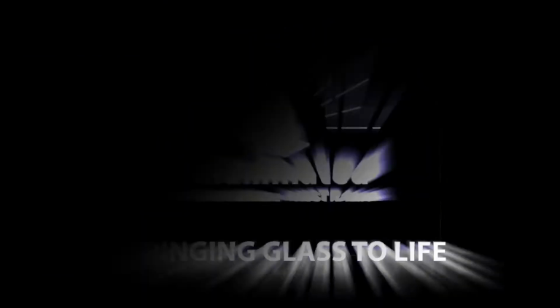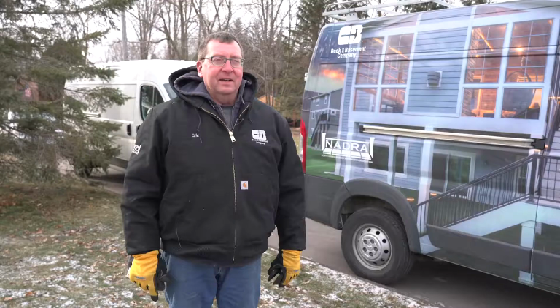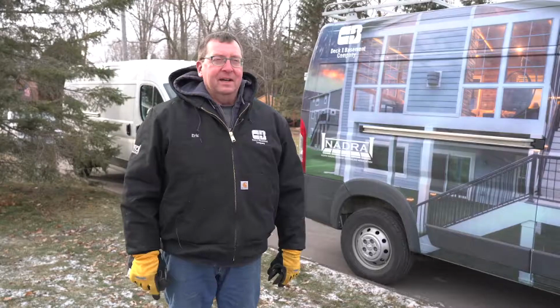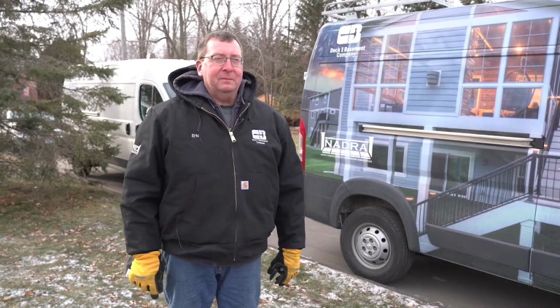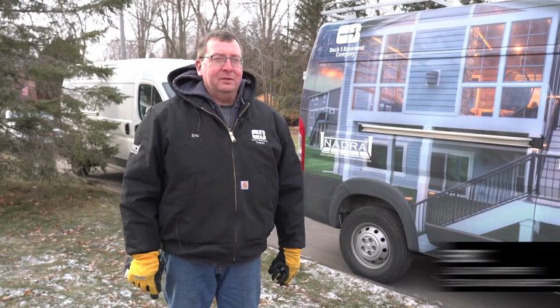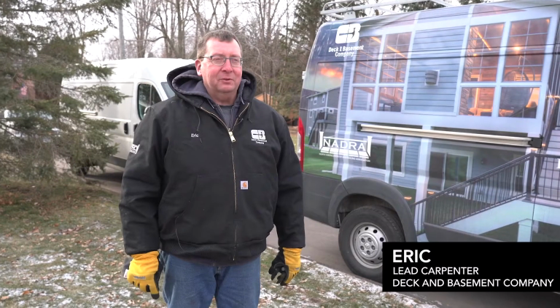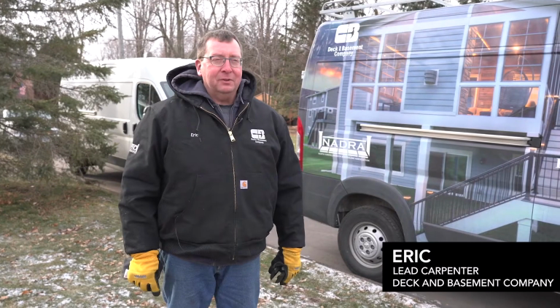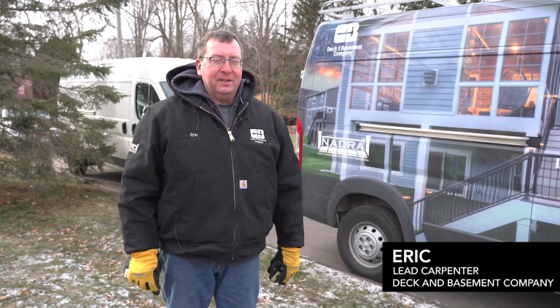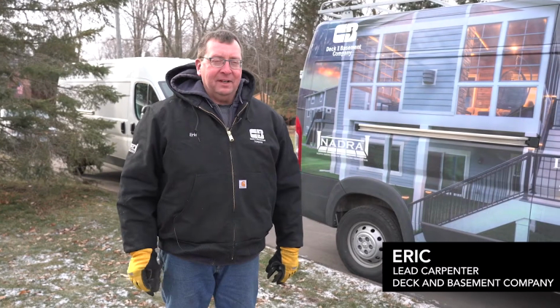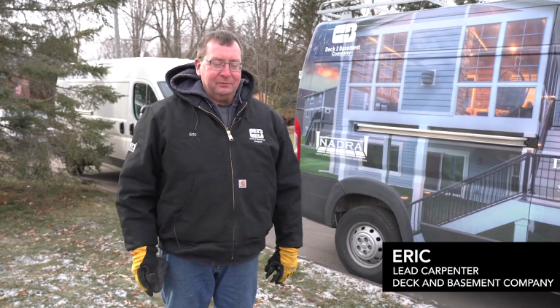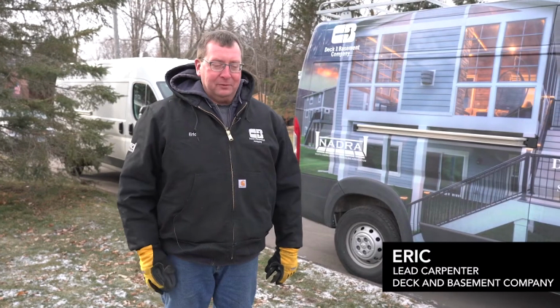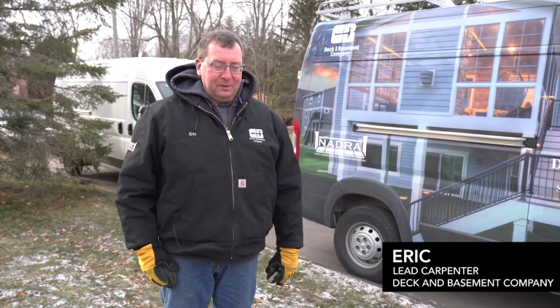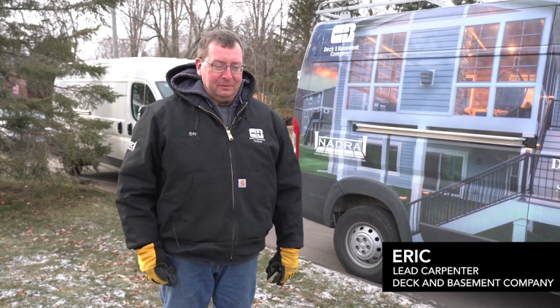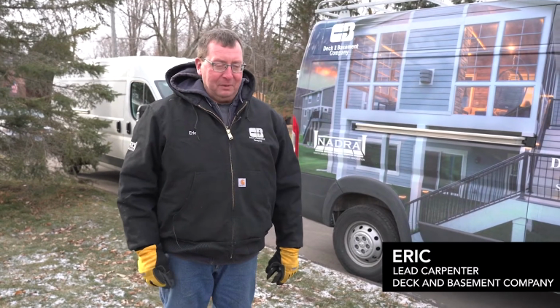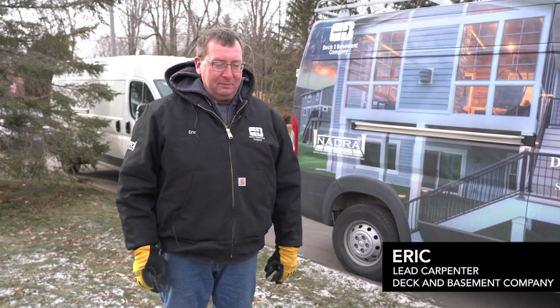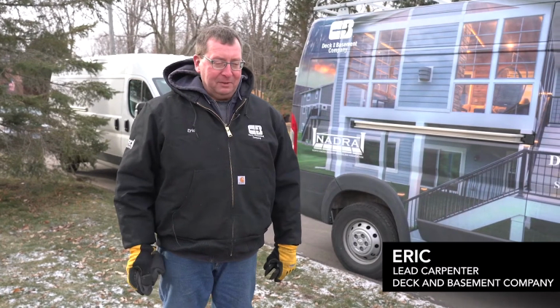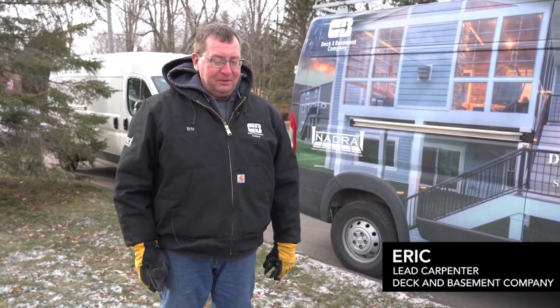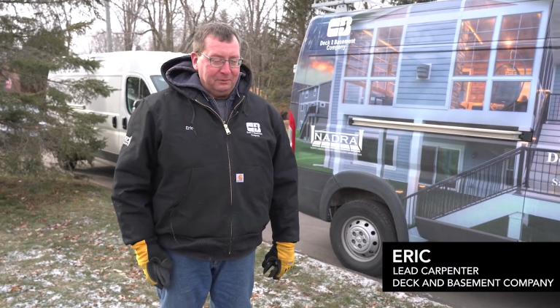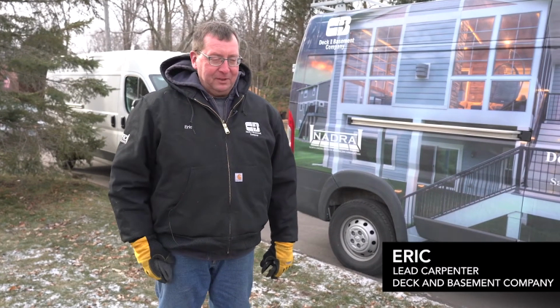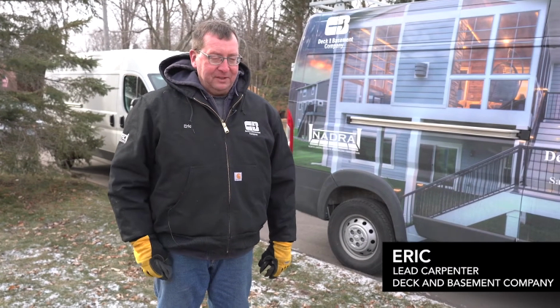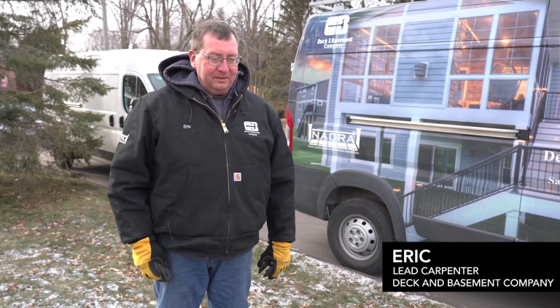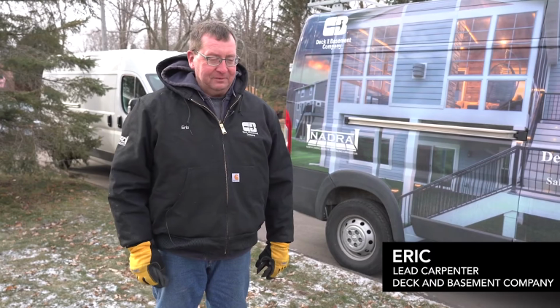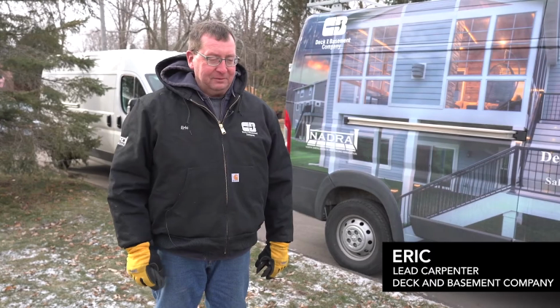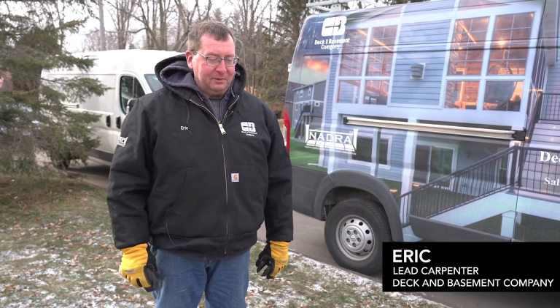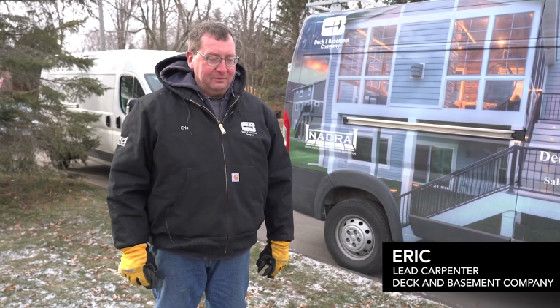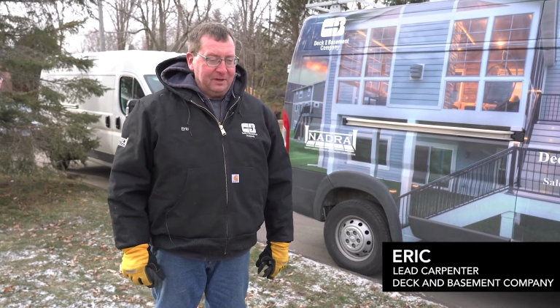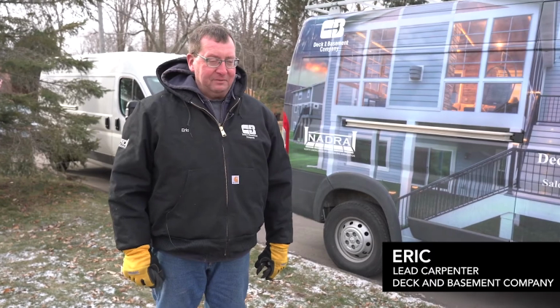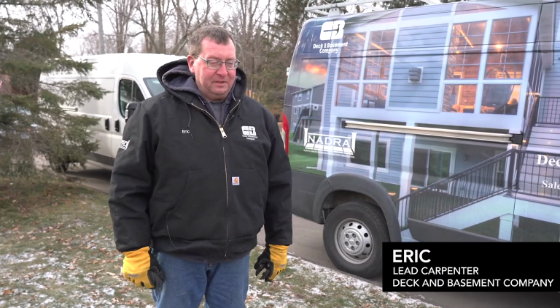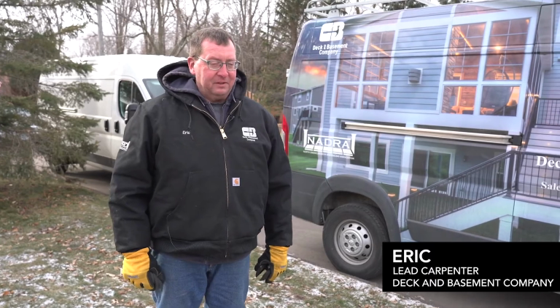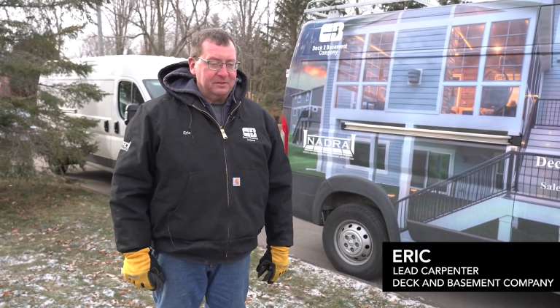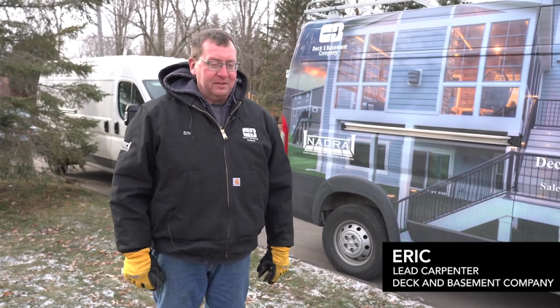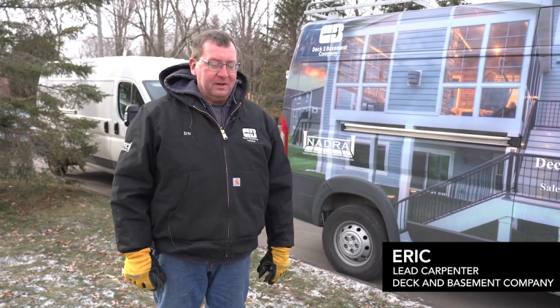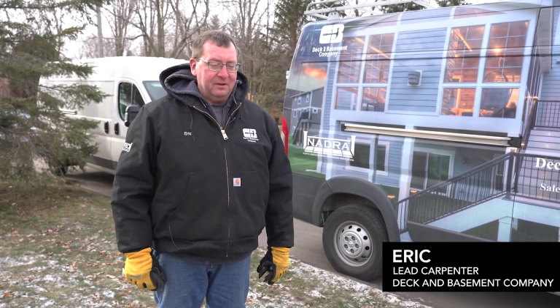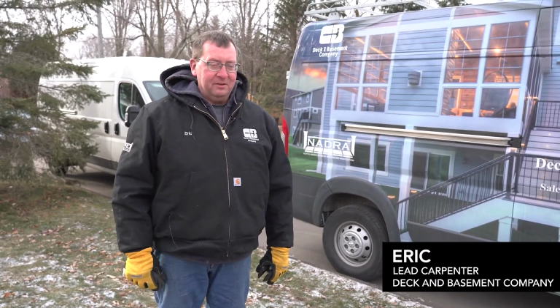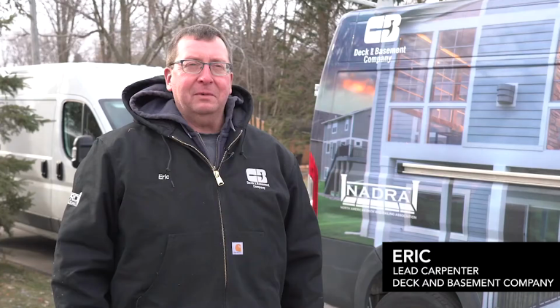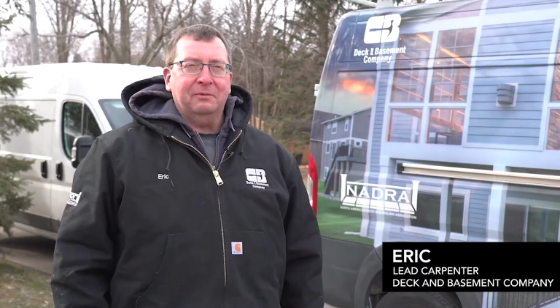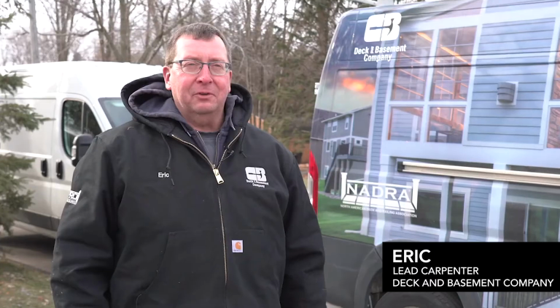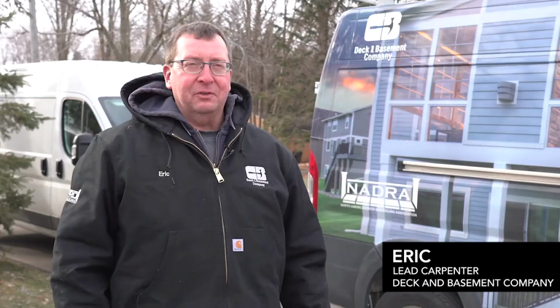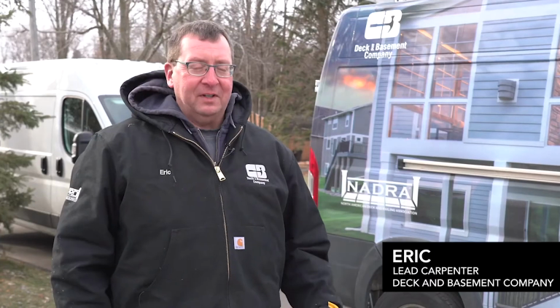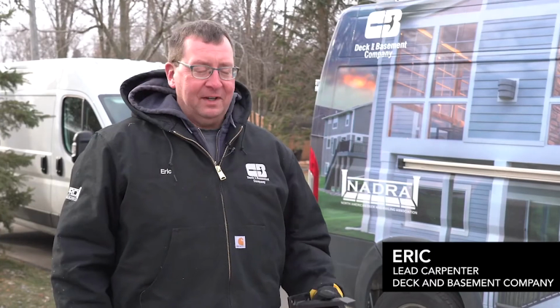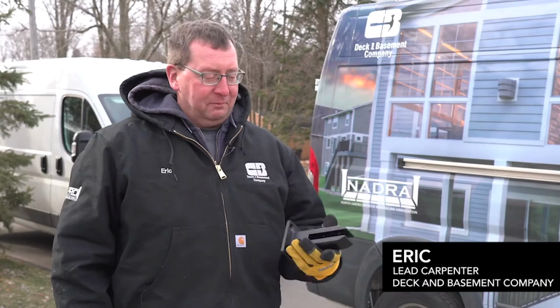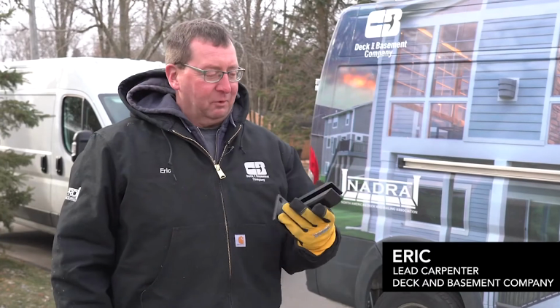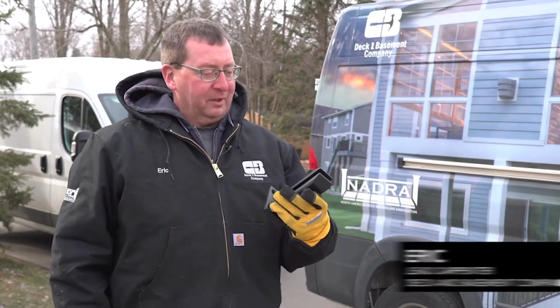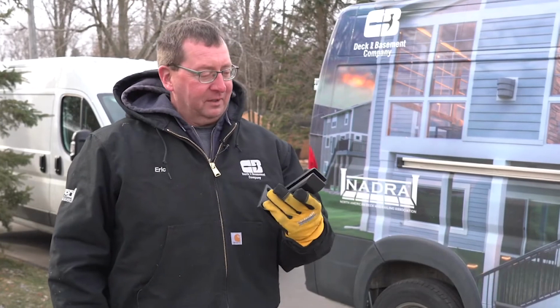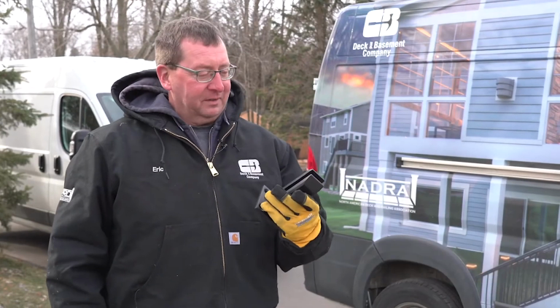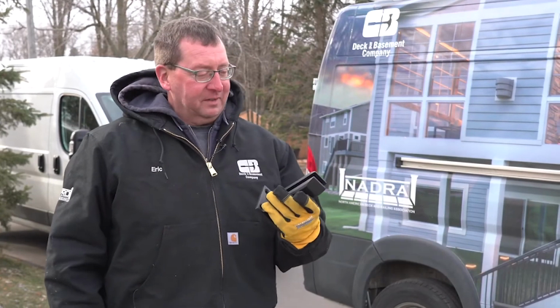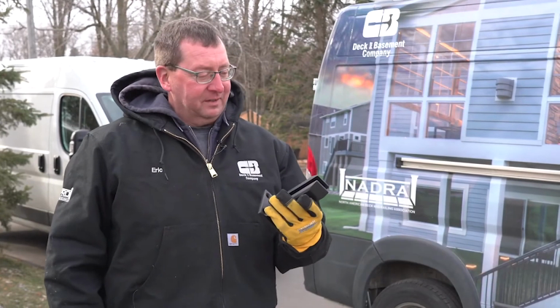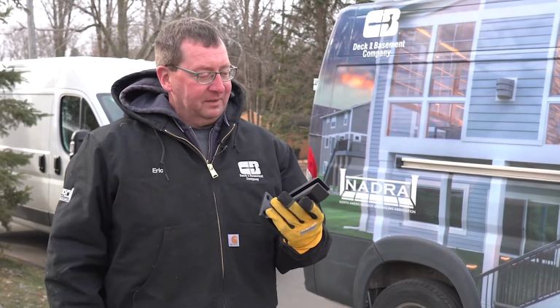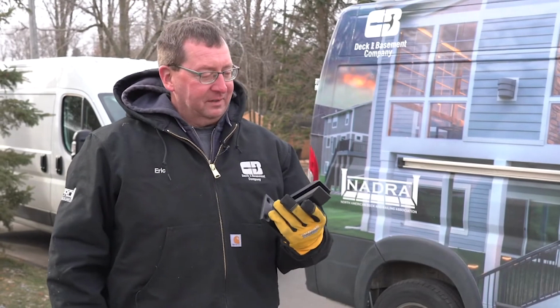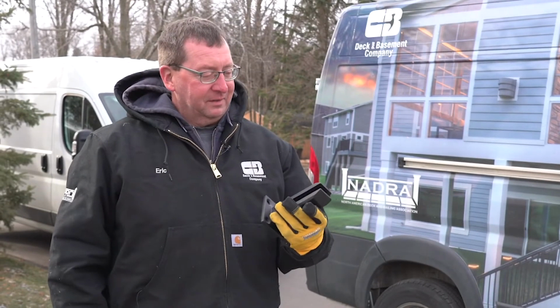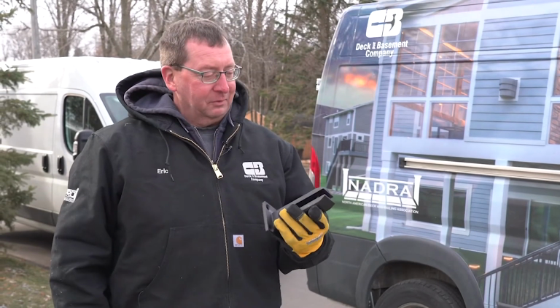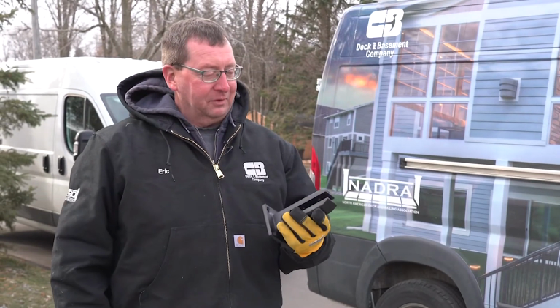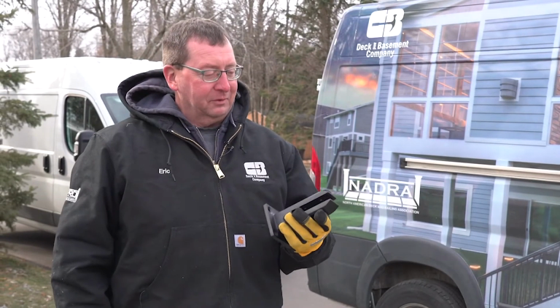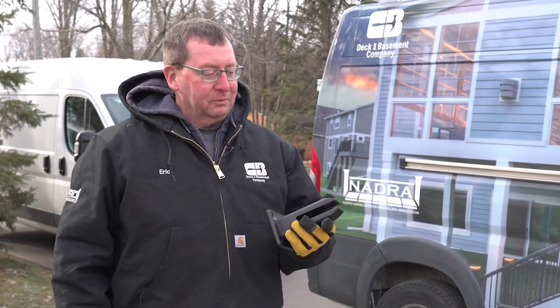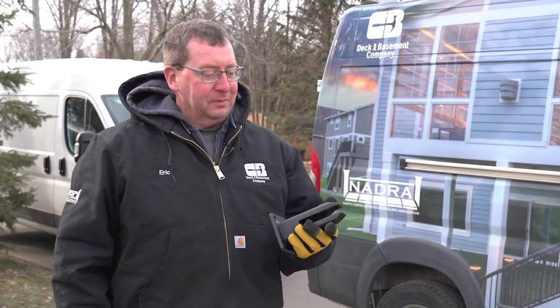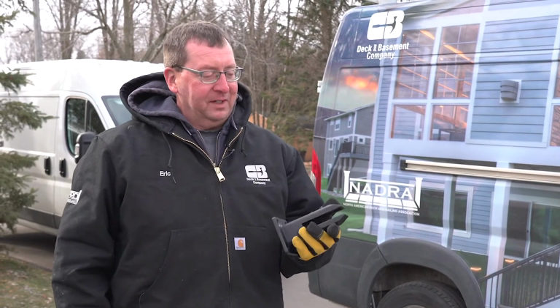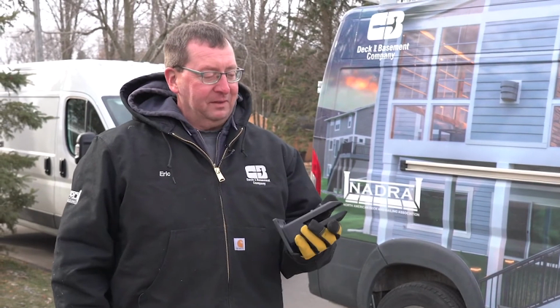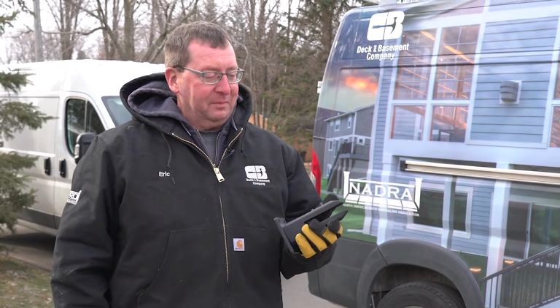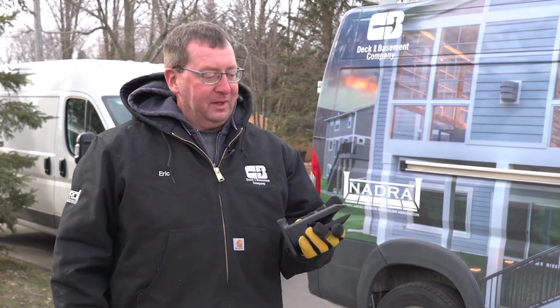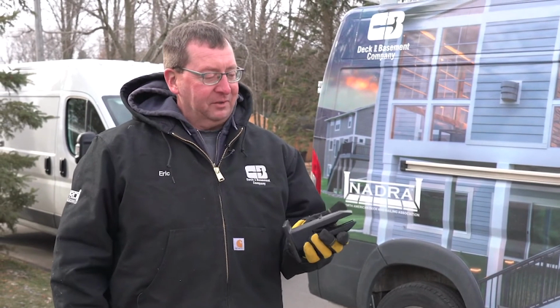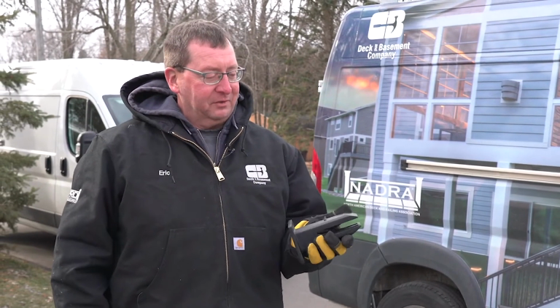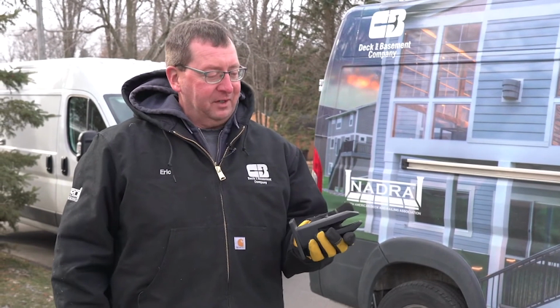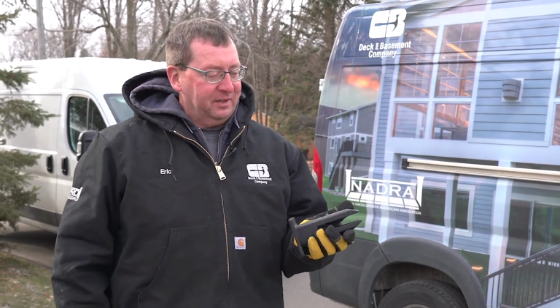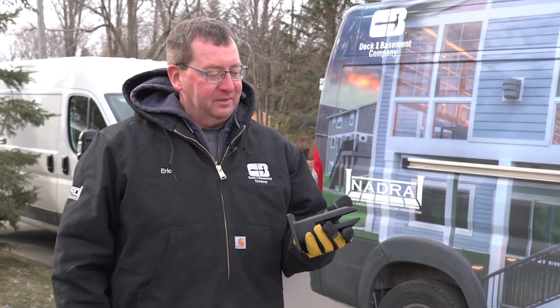I've been doing decks for probably 20-25 years now. This is my first time working with illuminated balustrades.